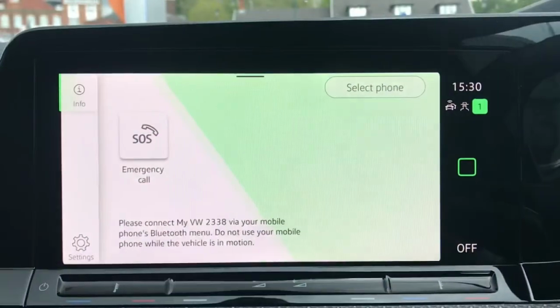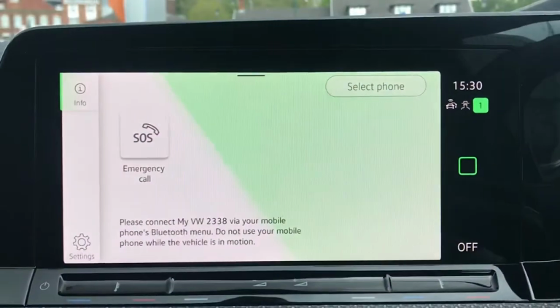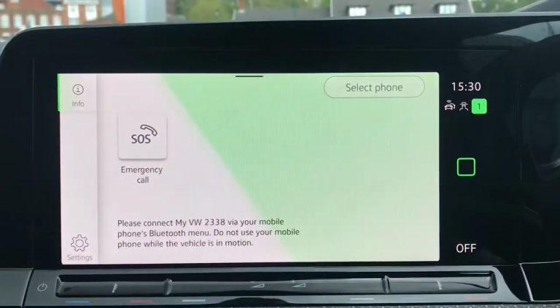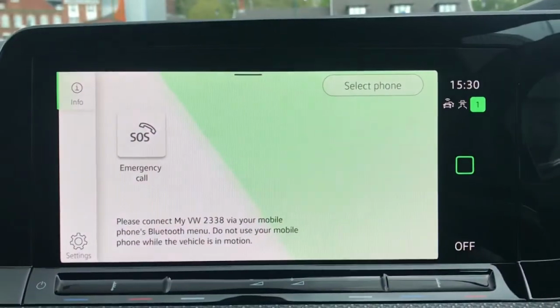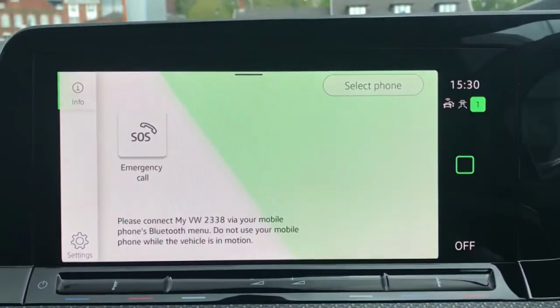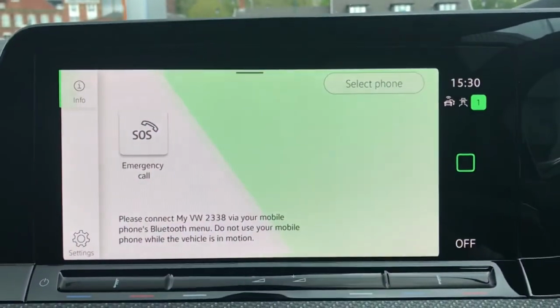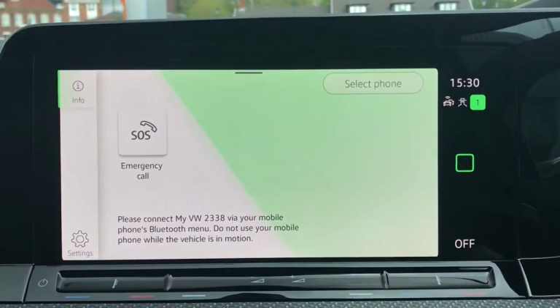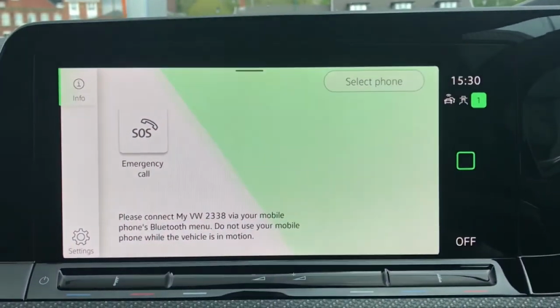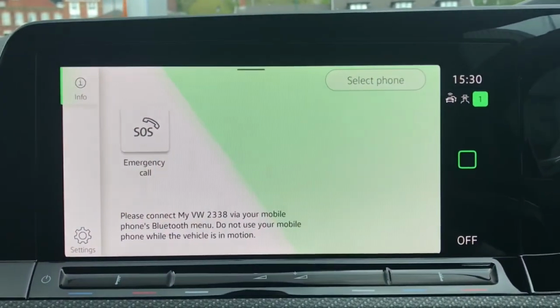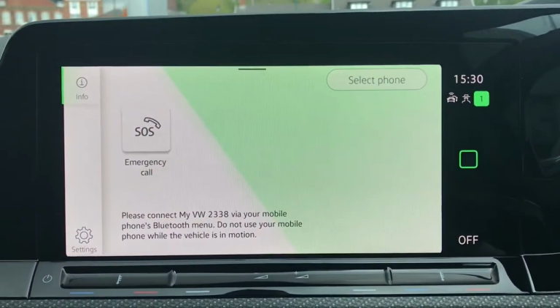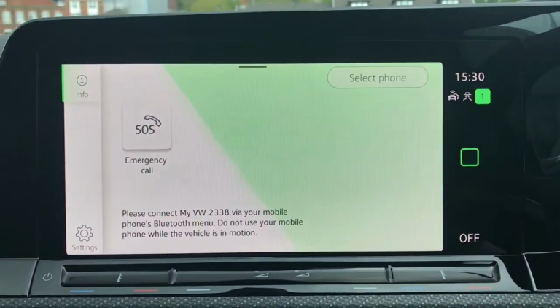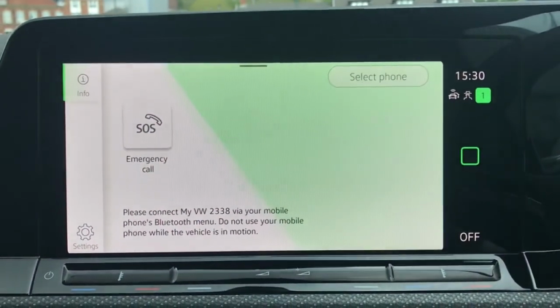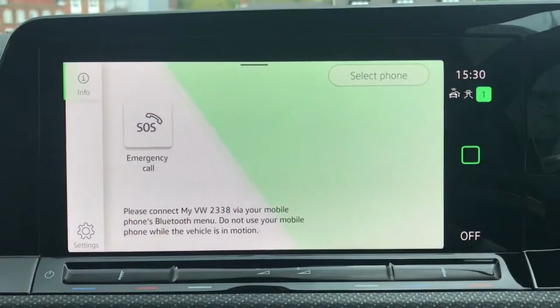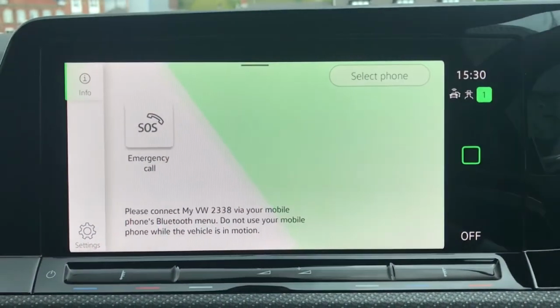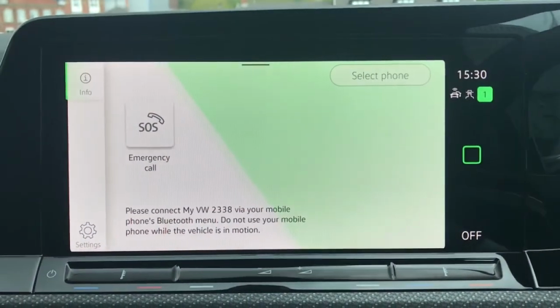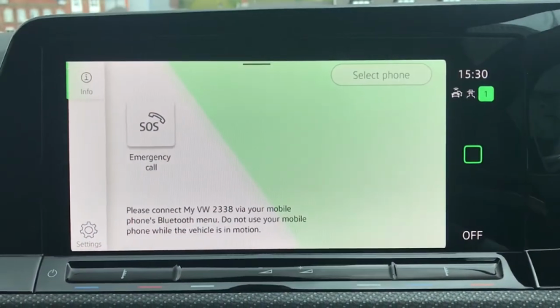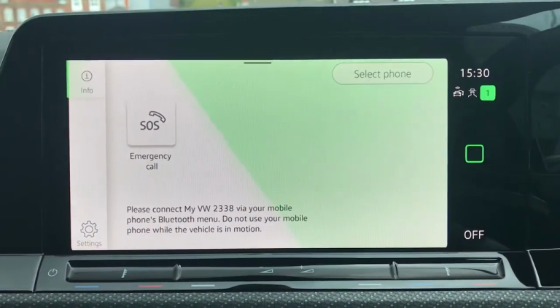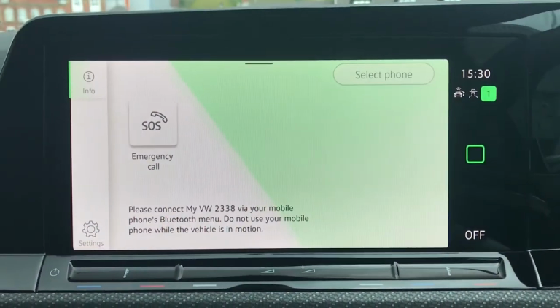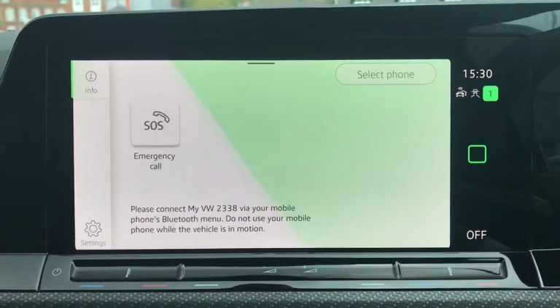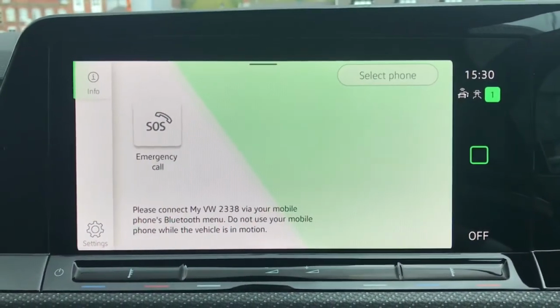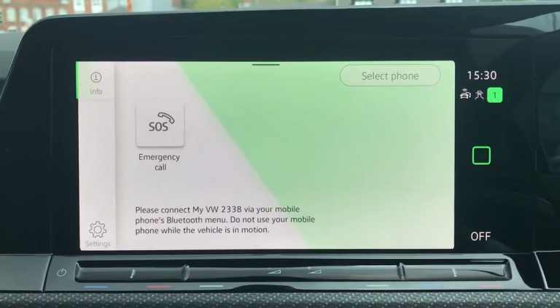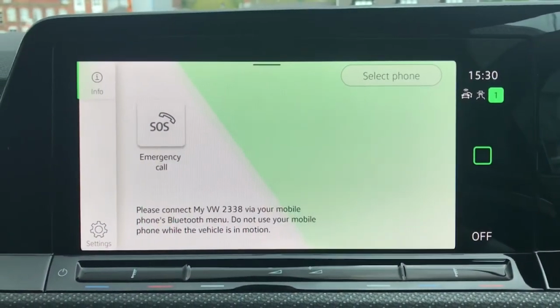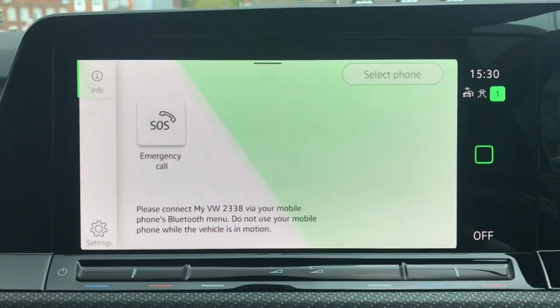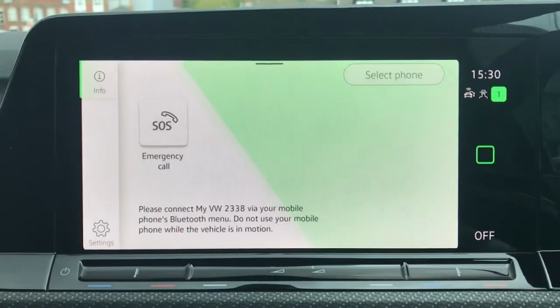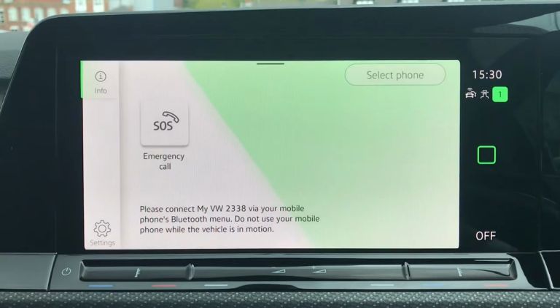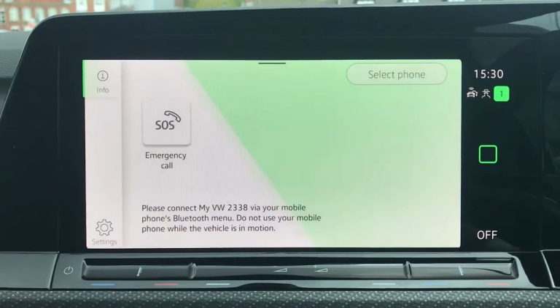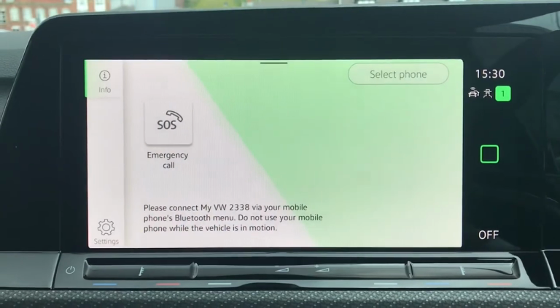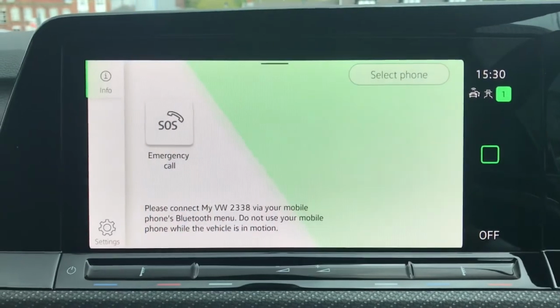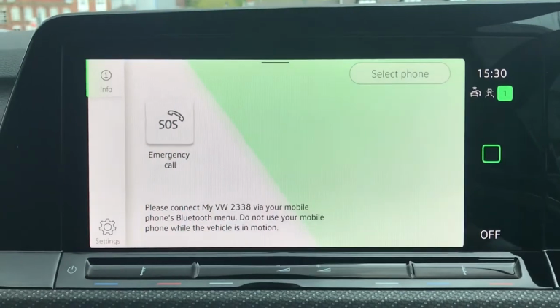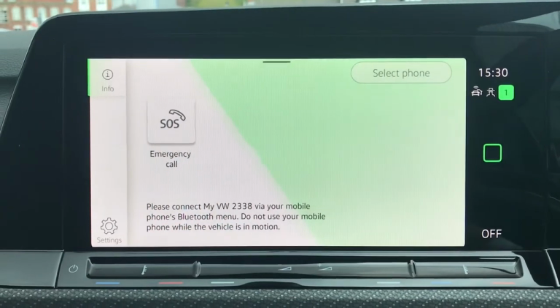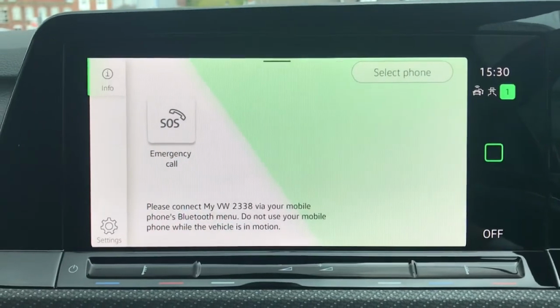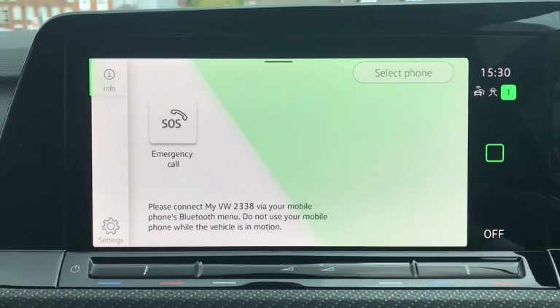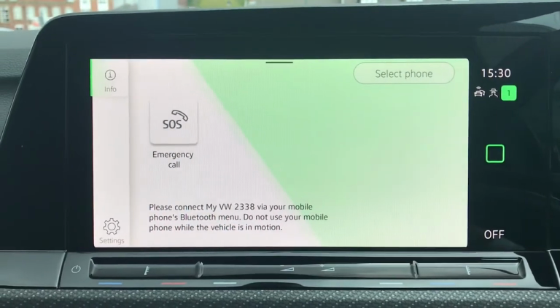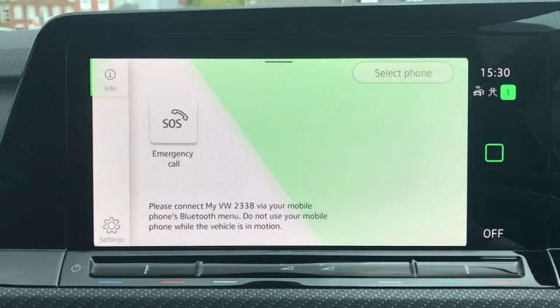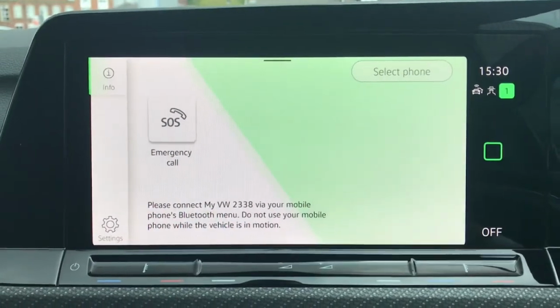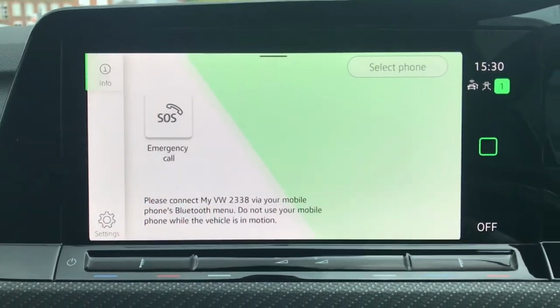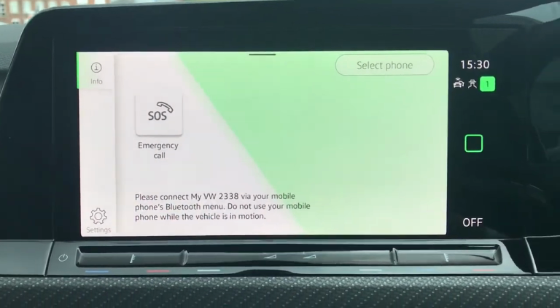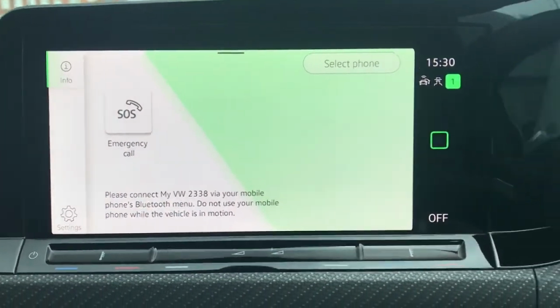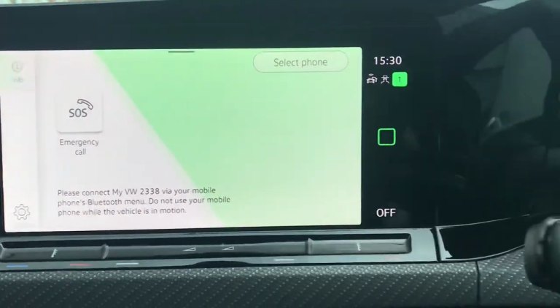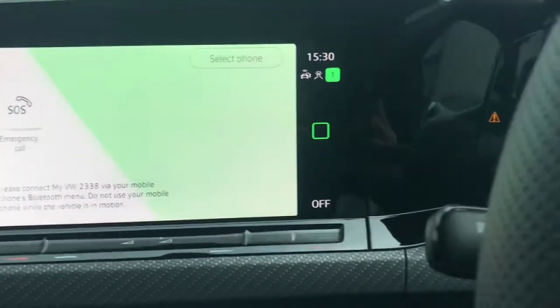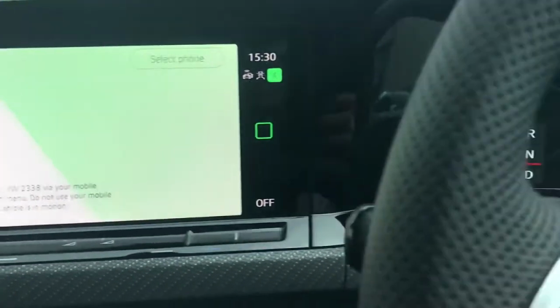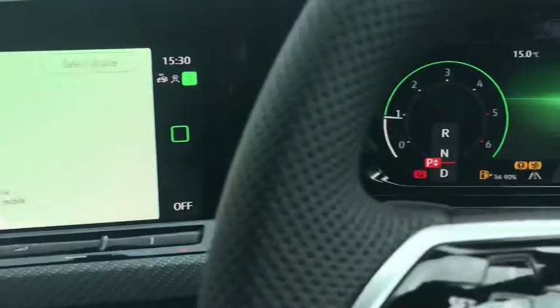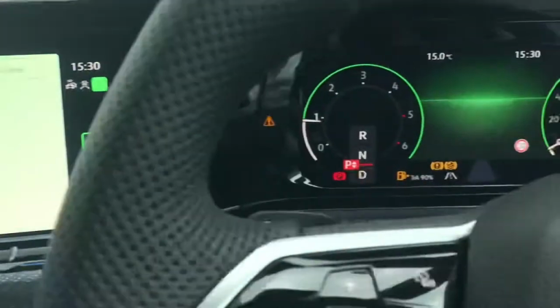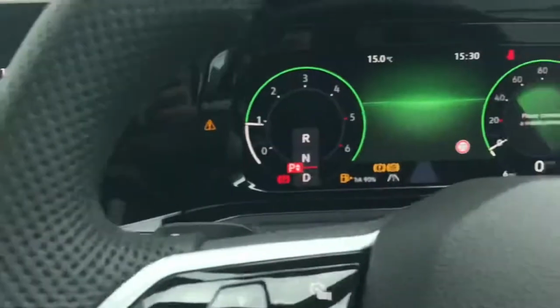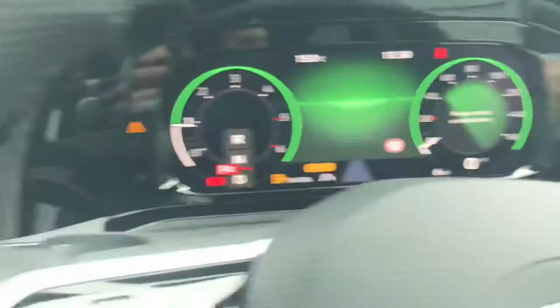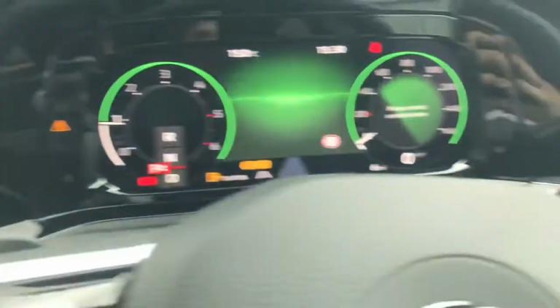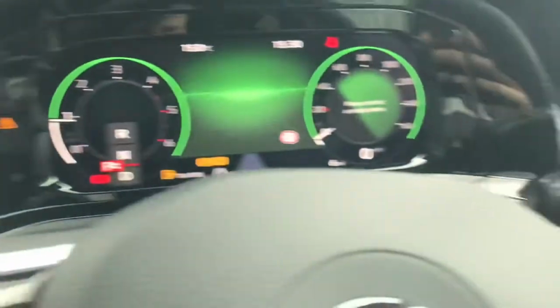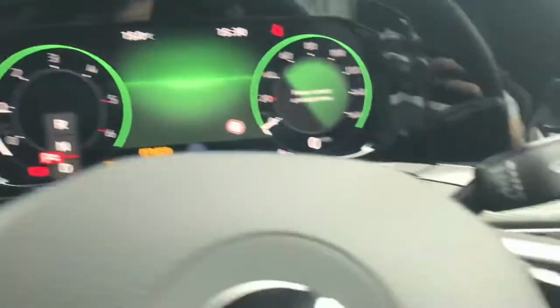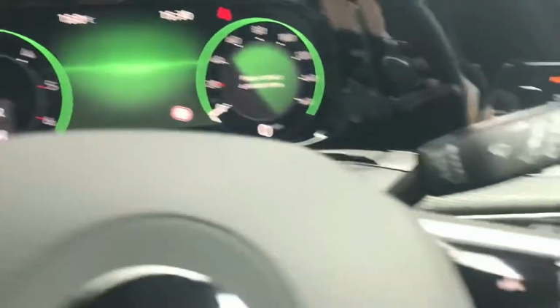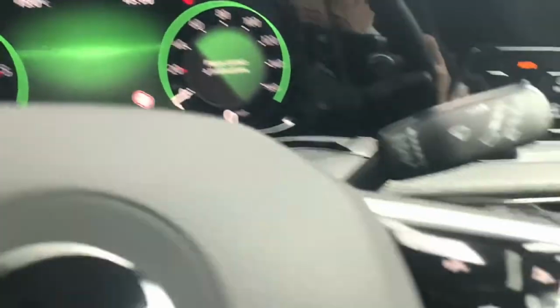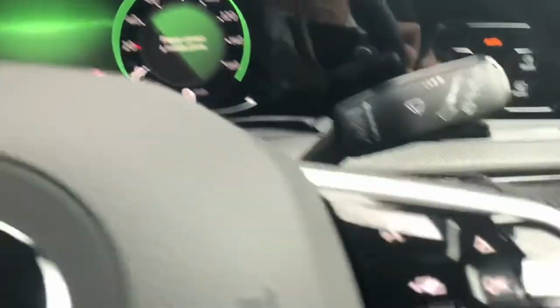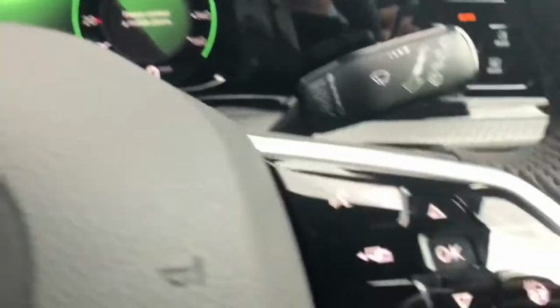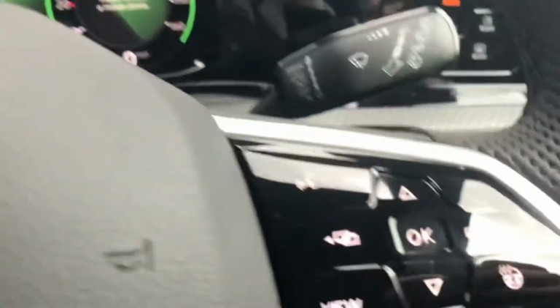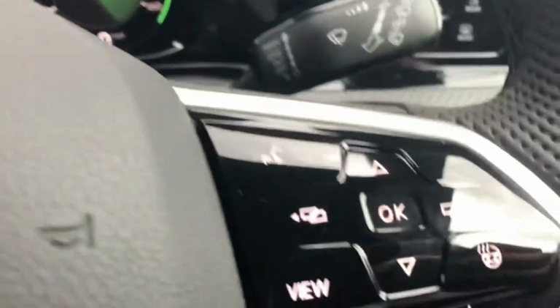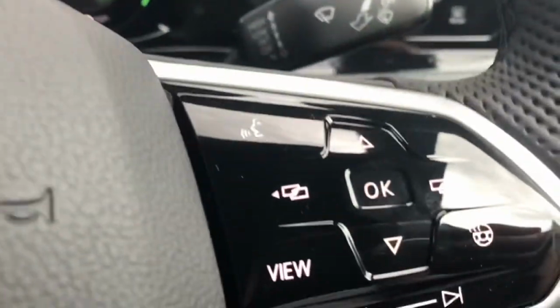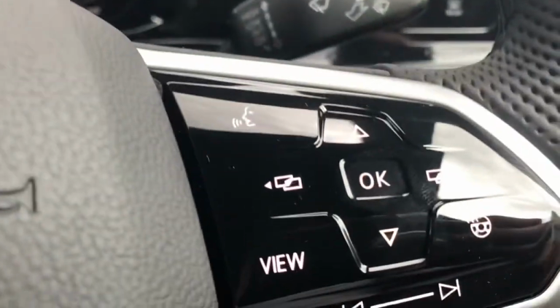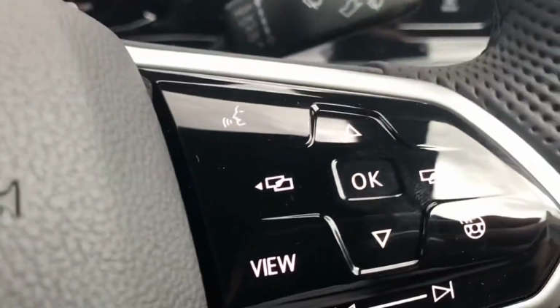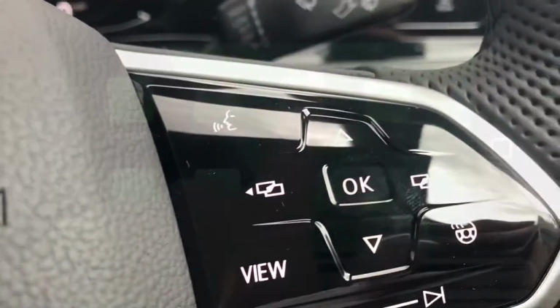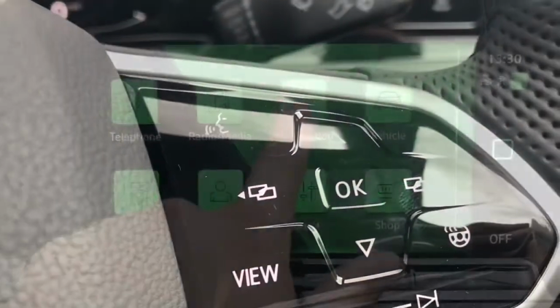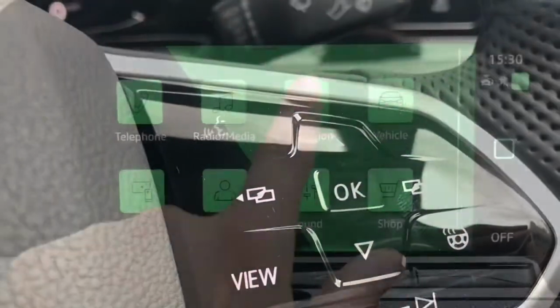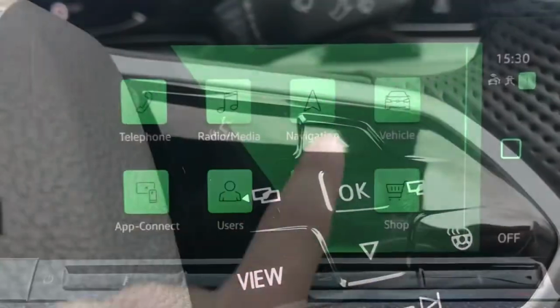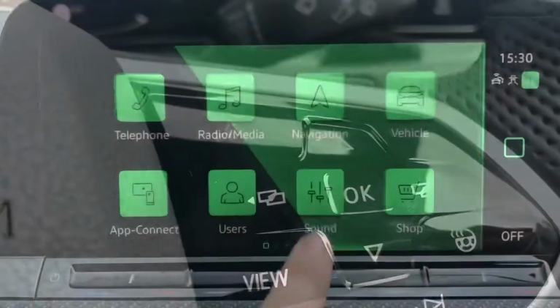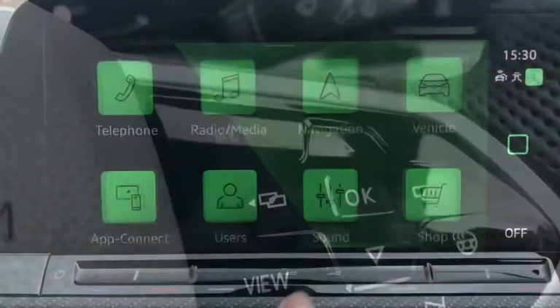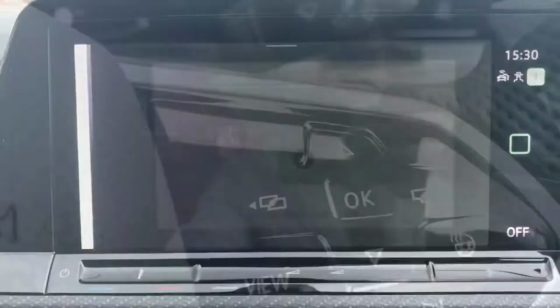Going into telephone, we can make calls directly through the car via Bluetooth, and this works in conjunction with the voice command functionality so you can keep your hands on the steering wheel.